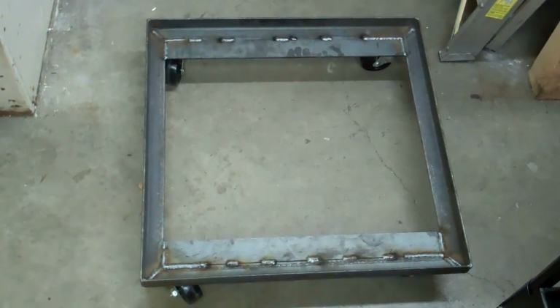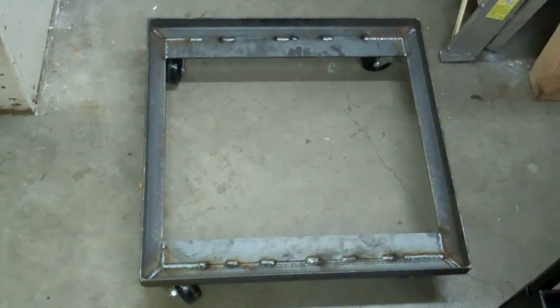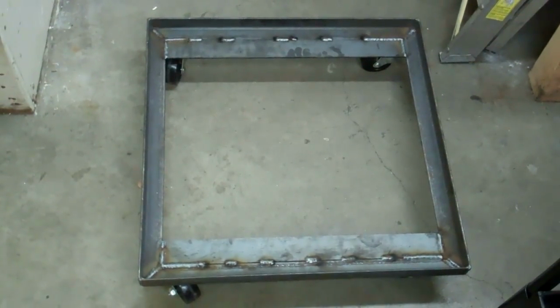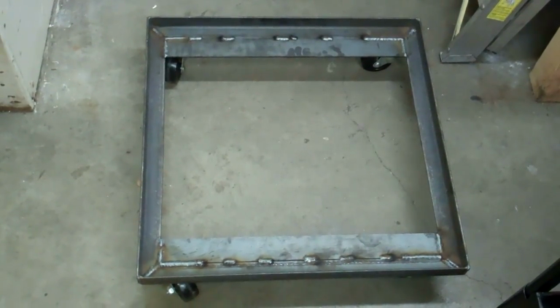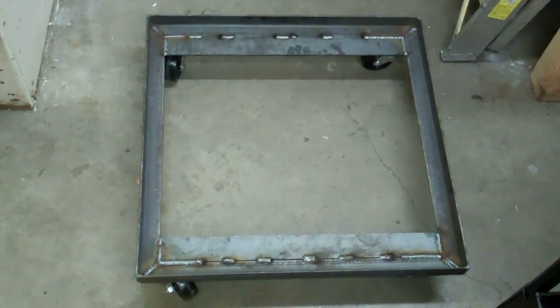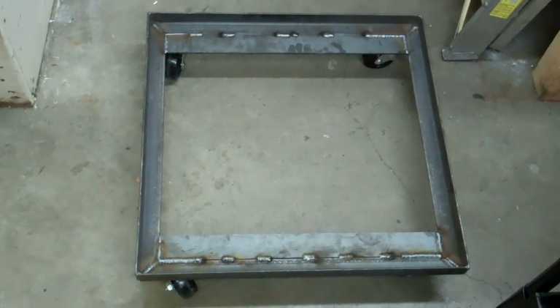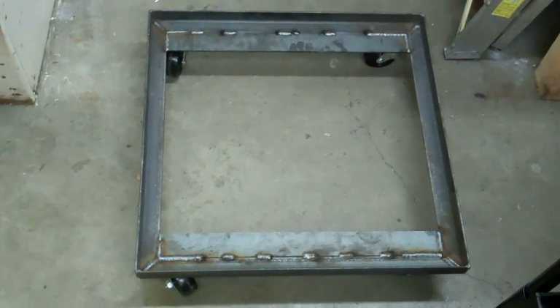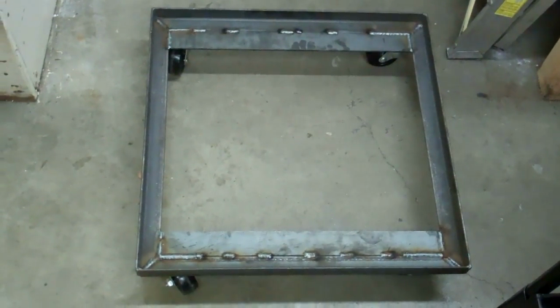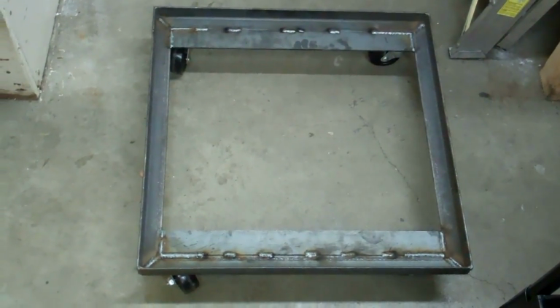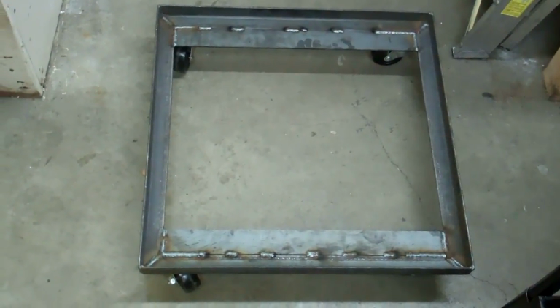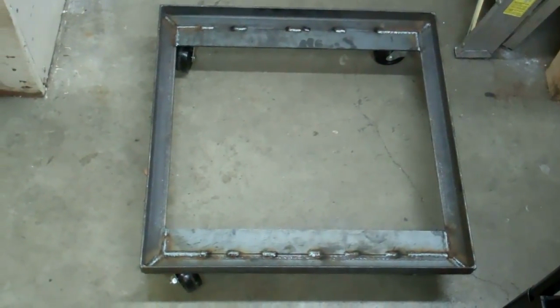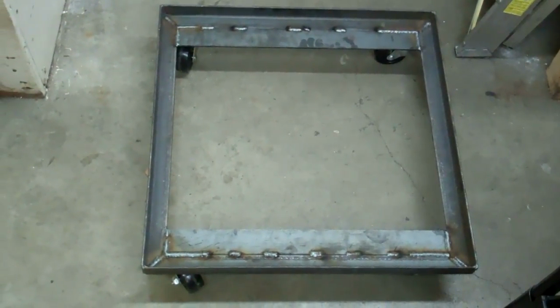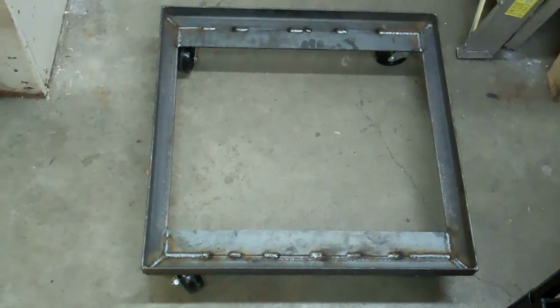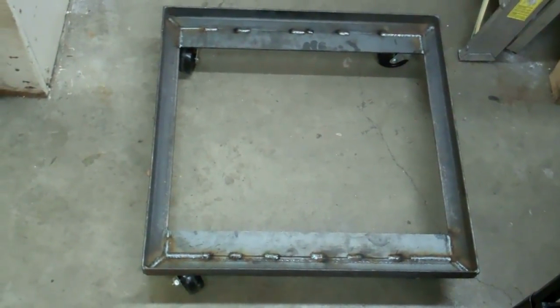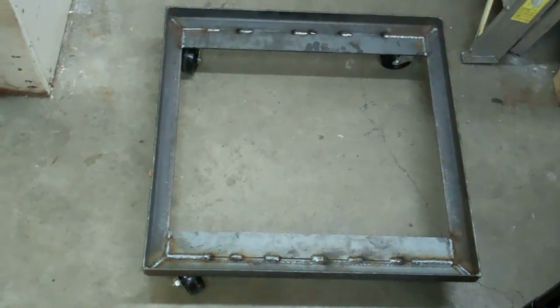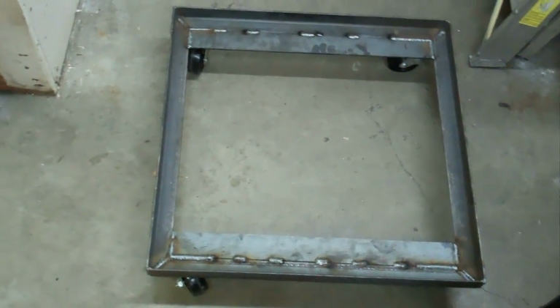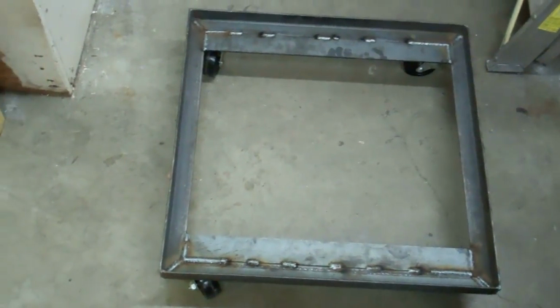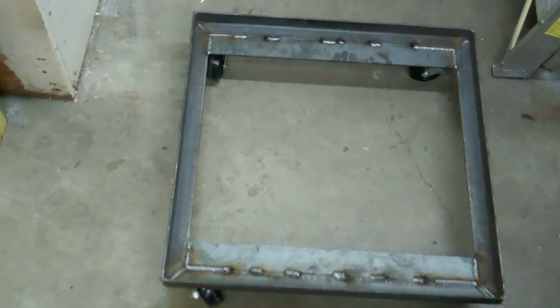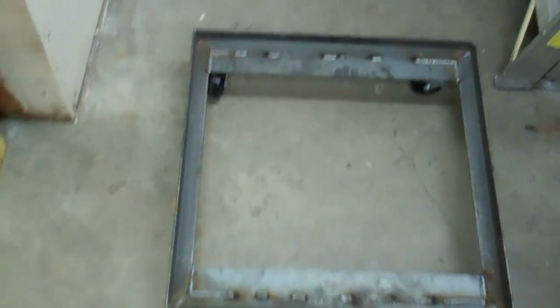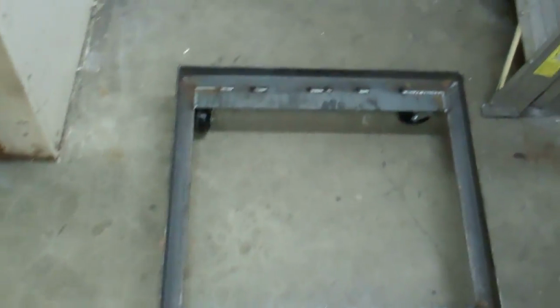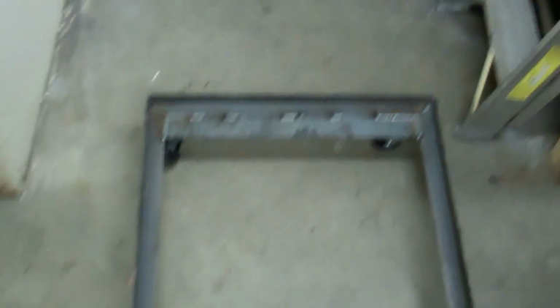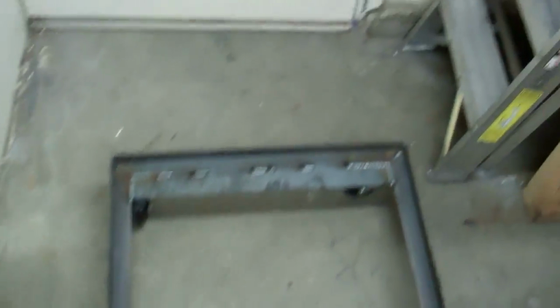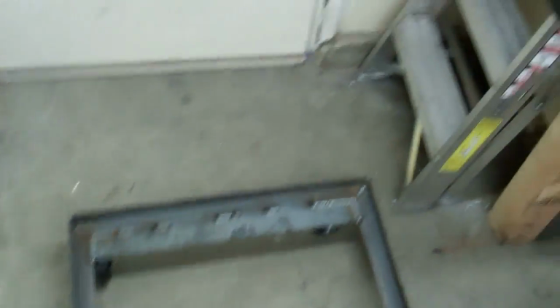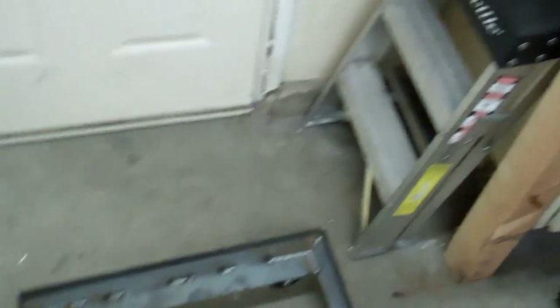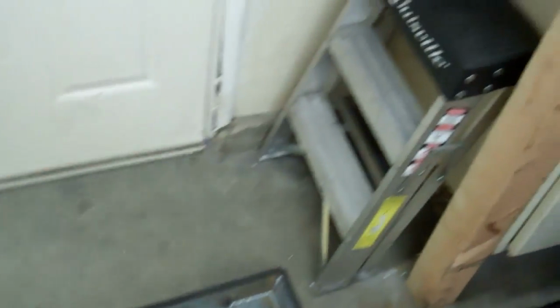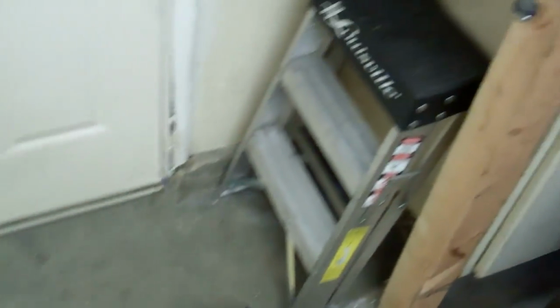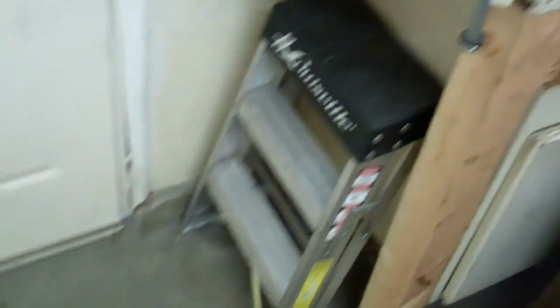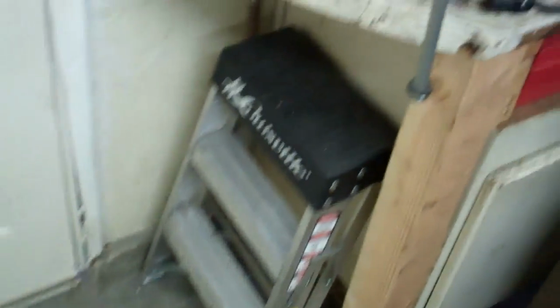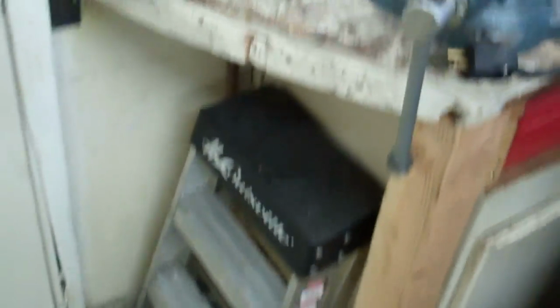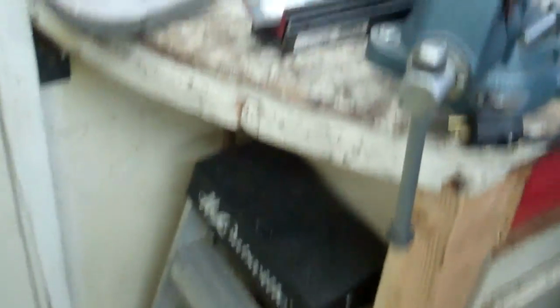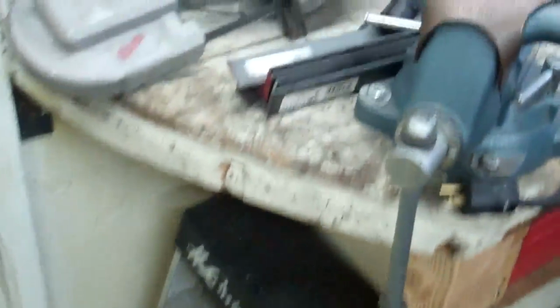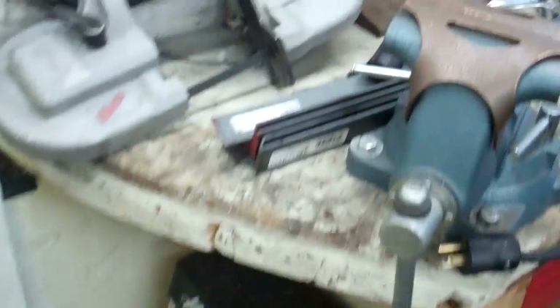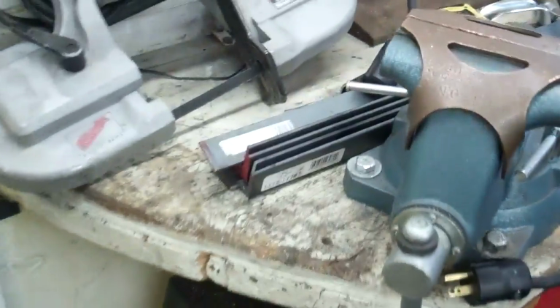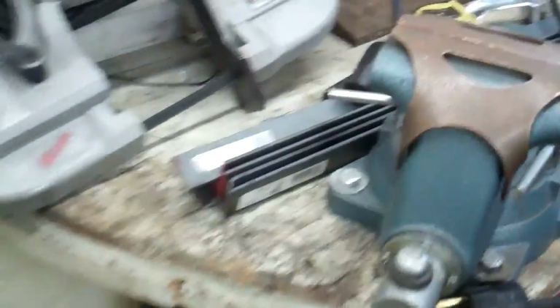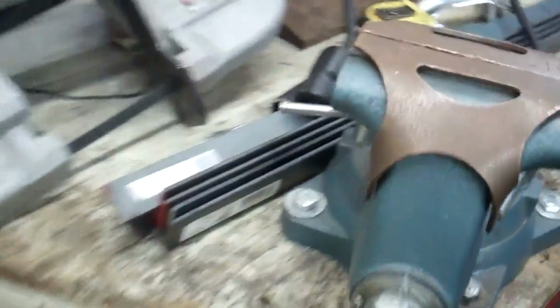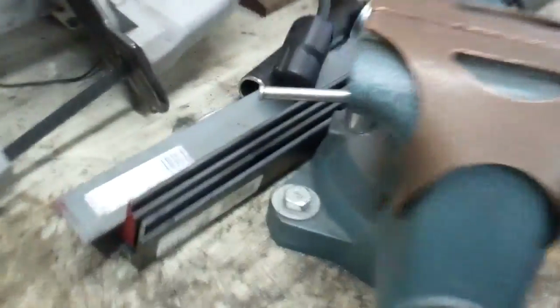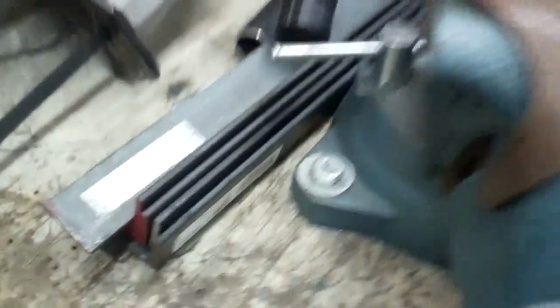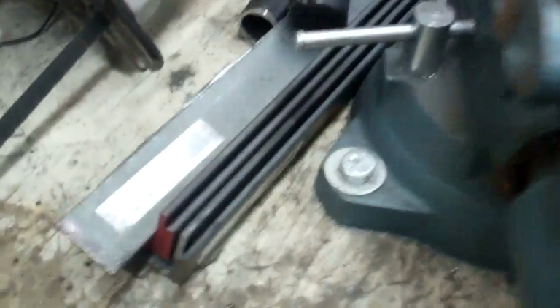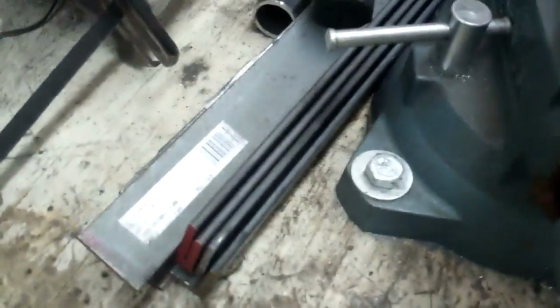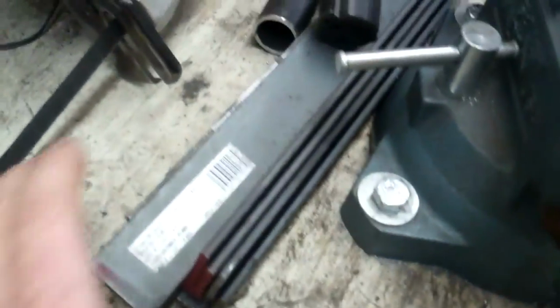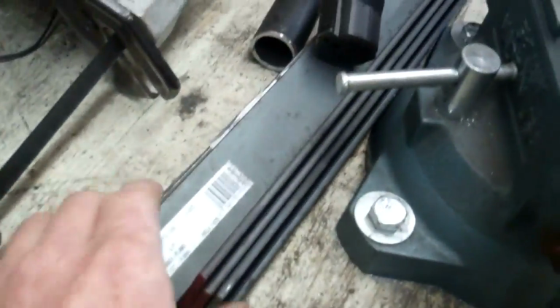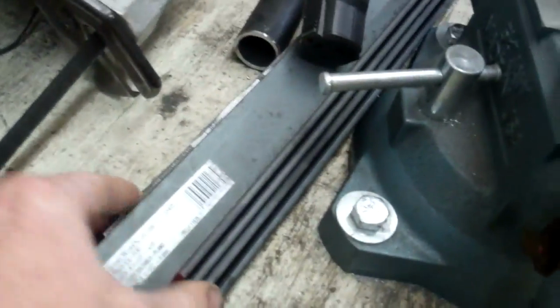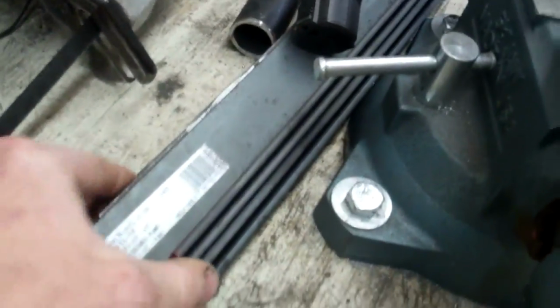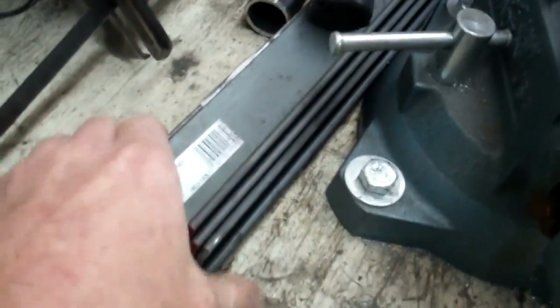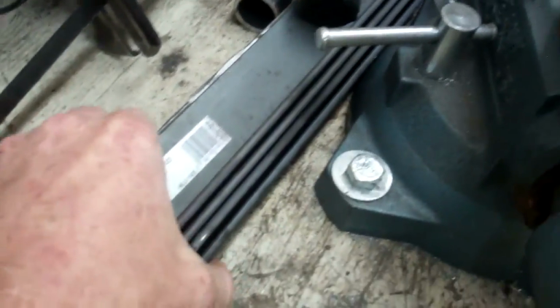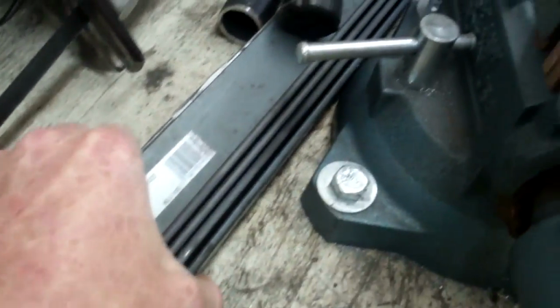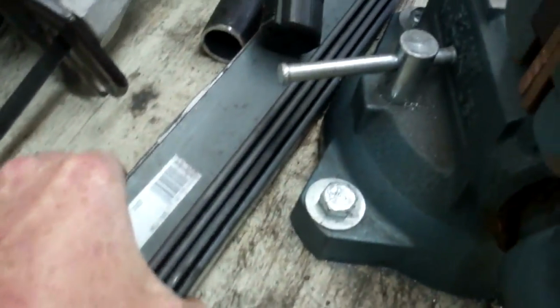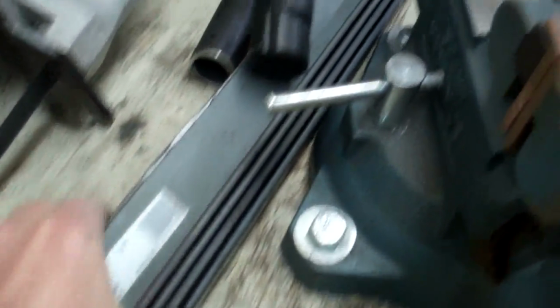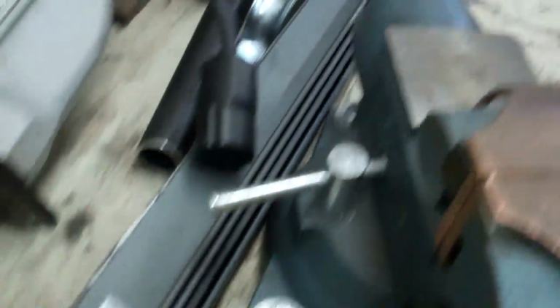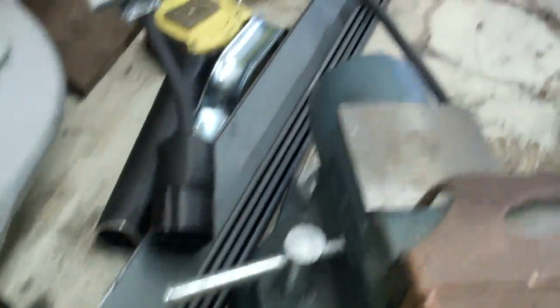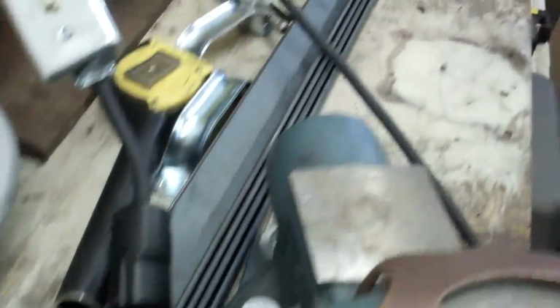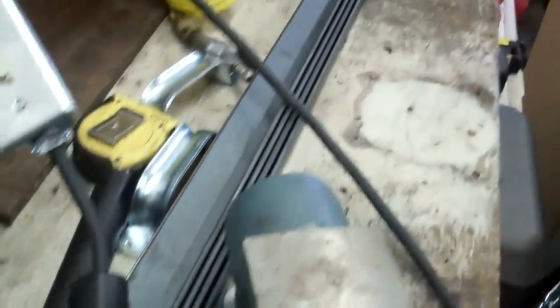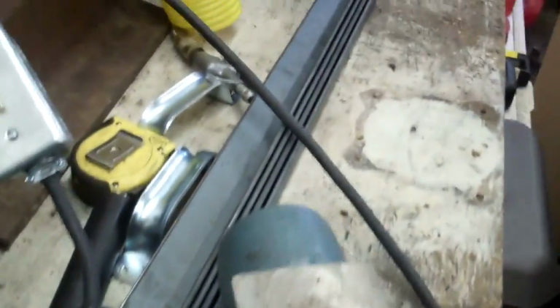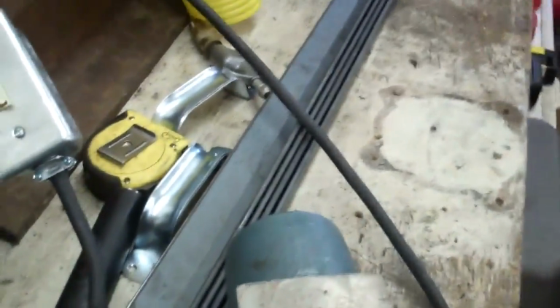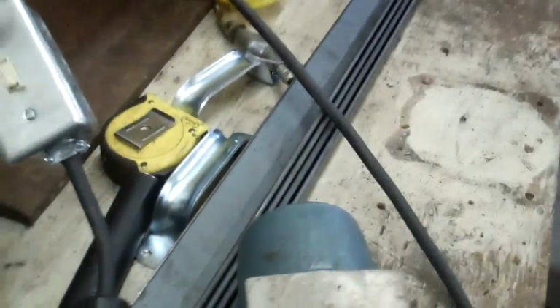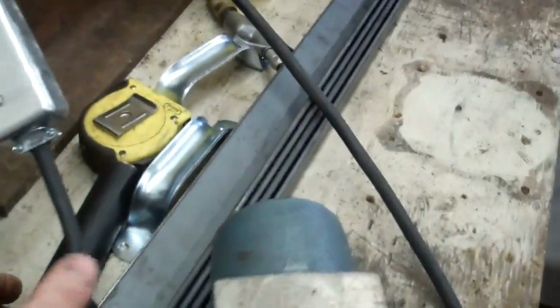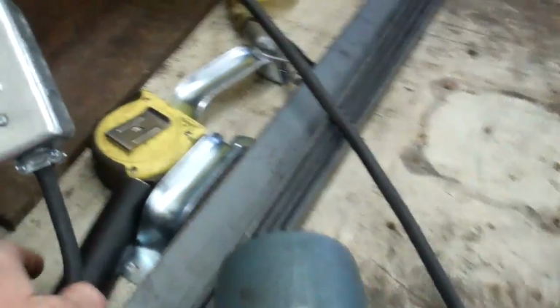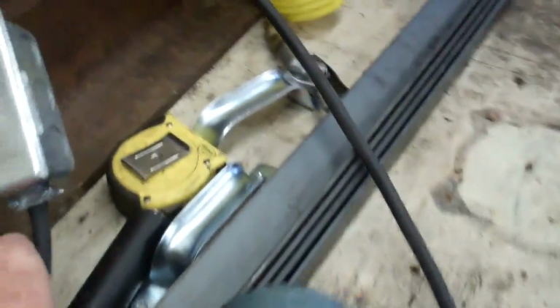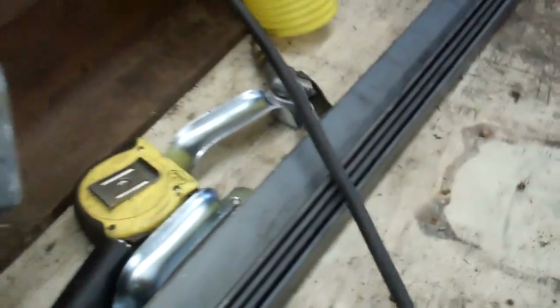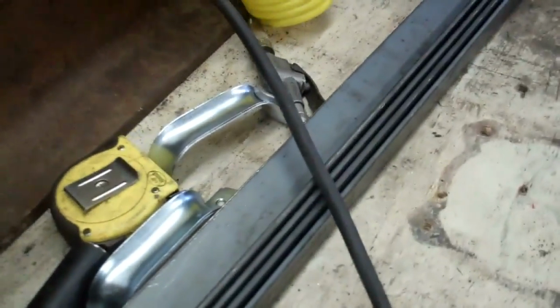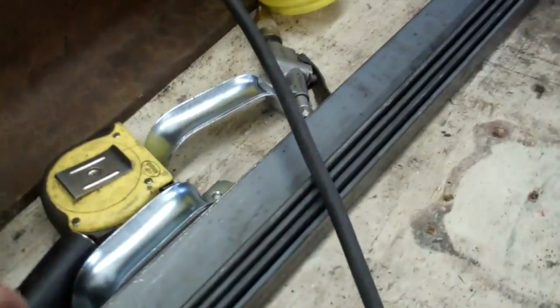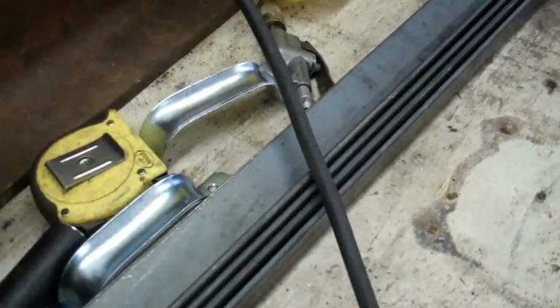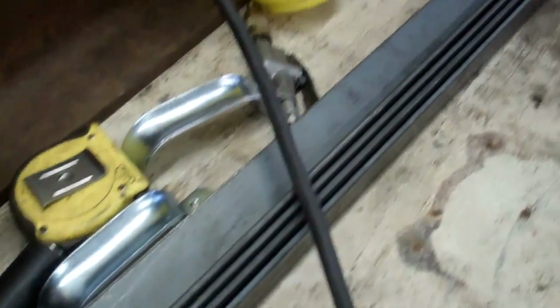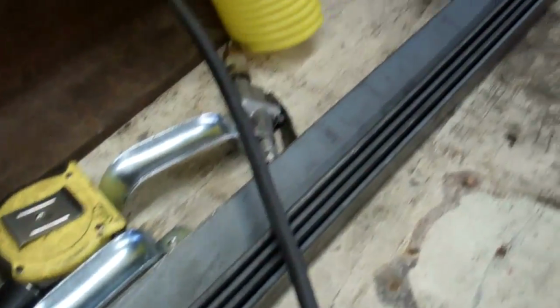I already made the base to the stand. Now I'll have to go and make the rest of it. Check out the angle iron and stuff here to do that.